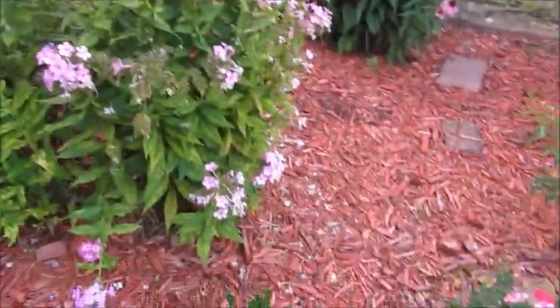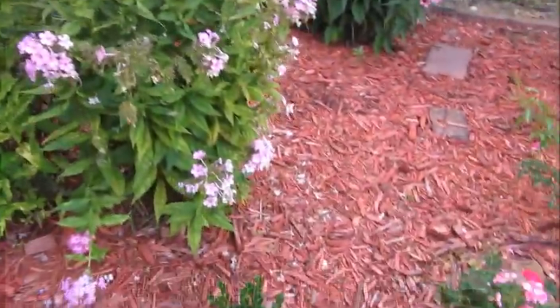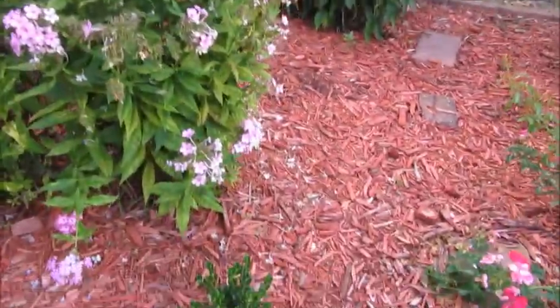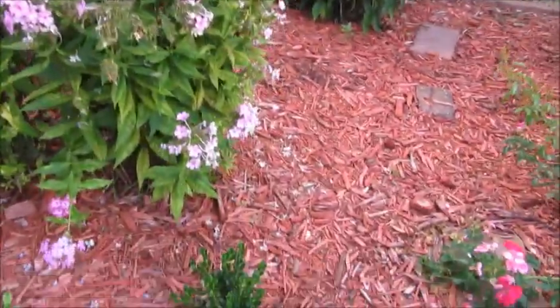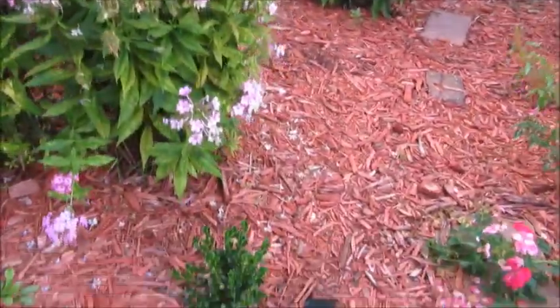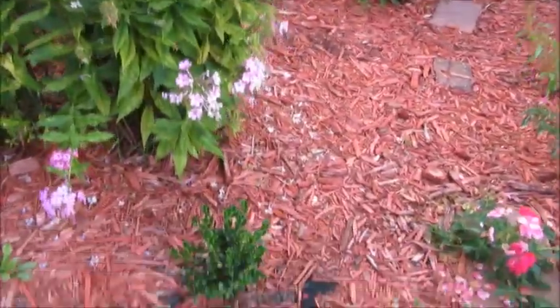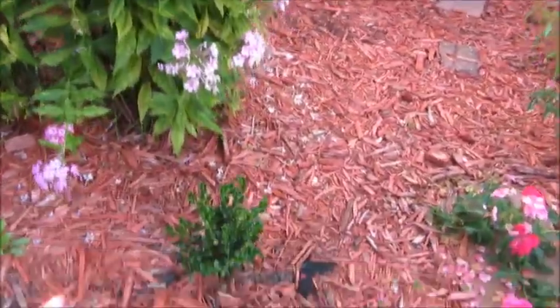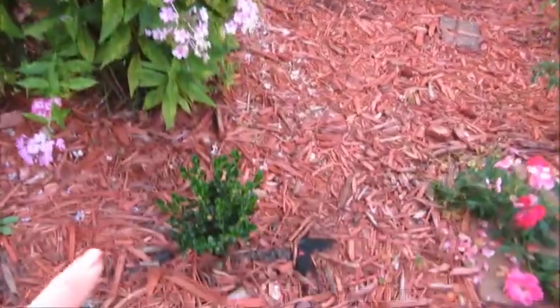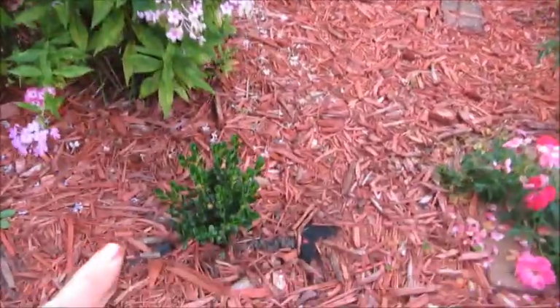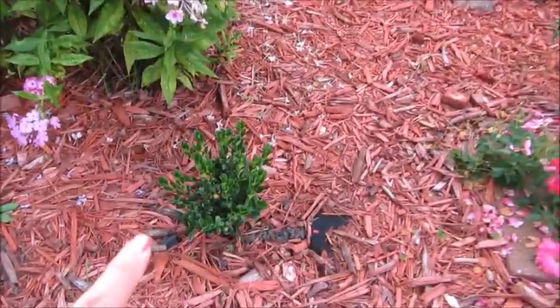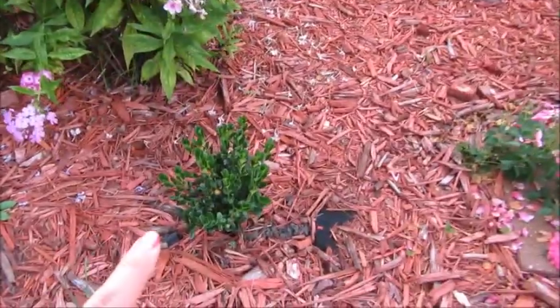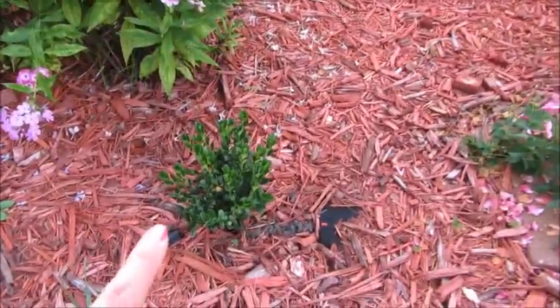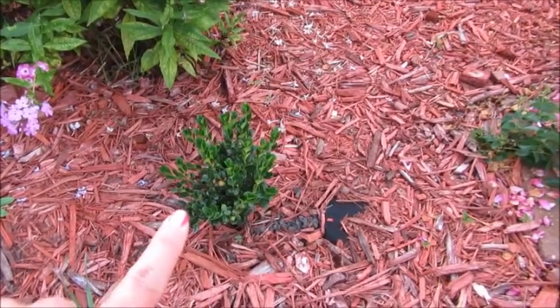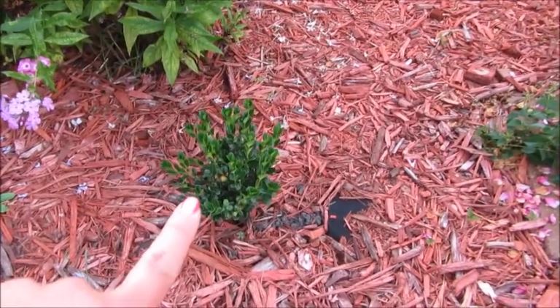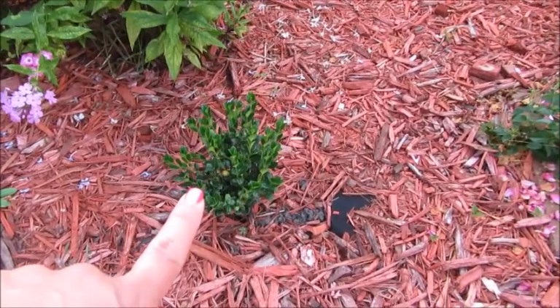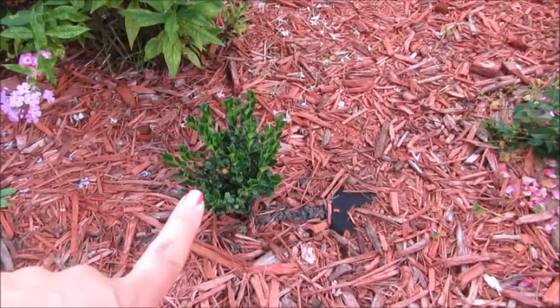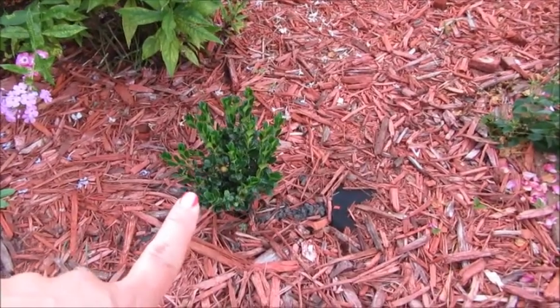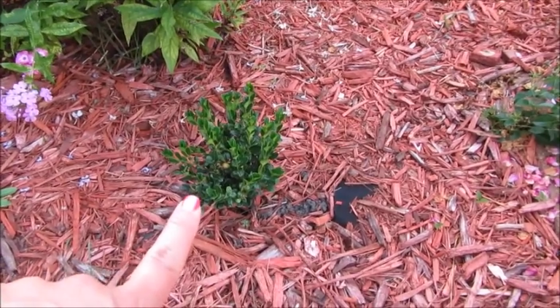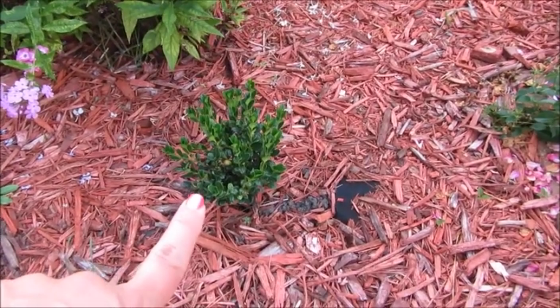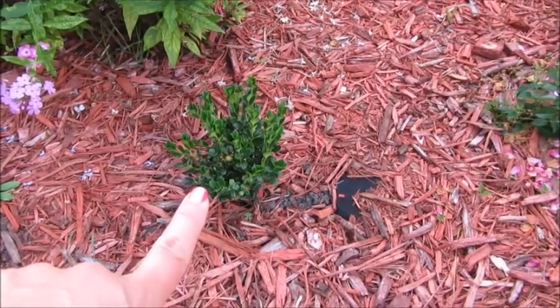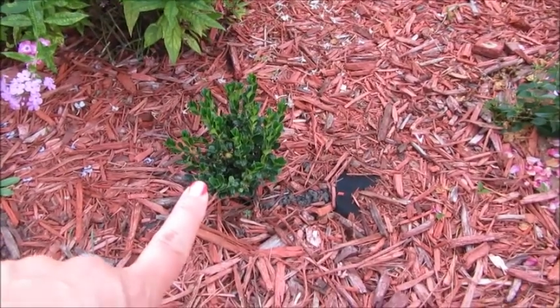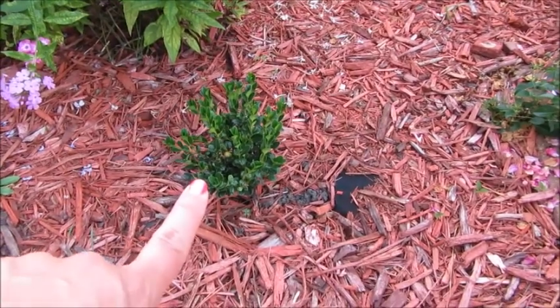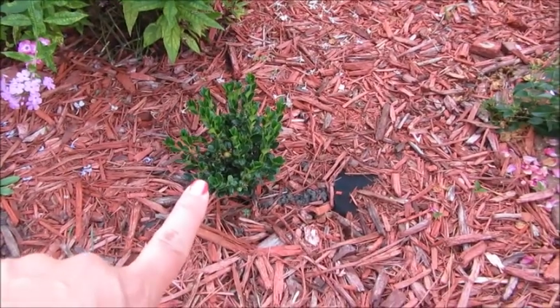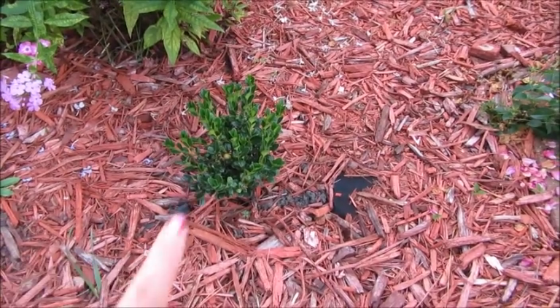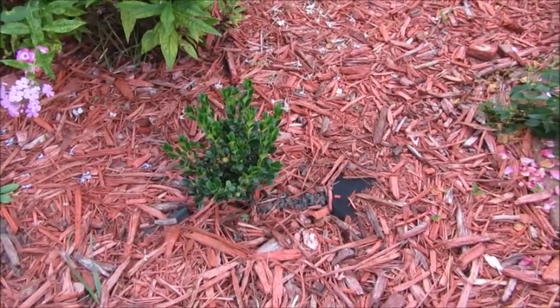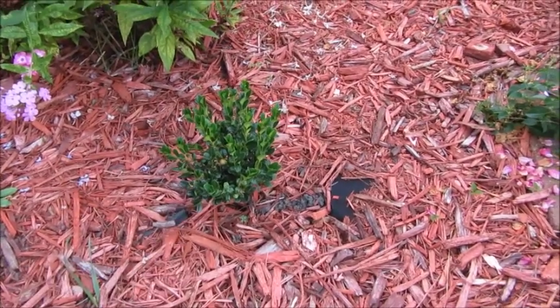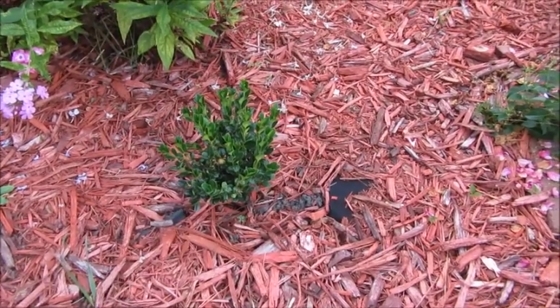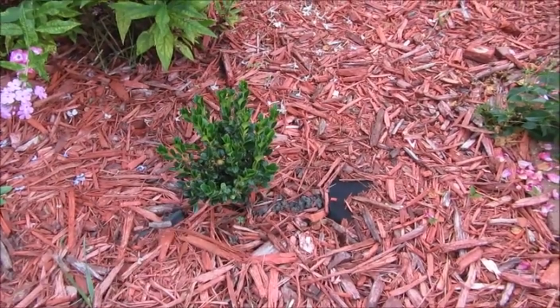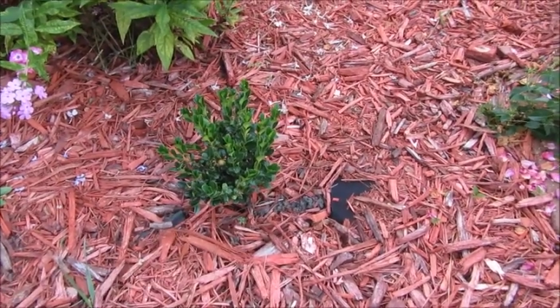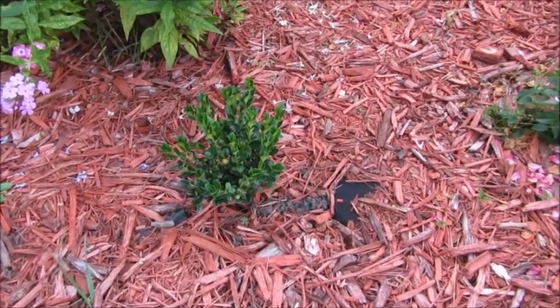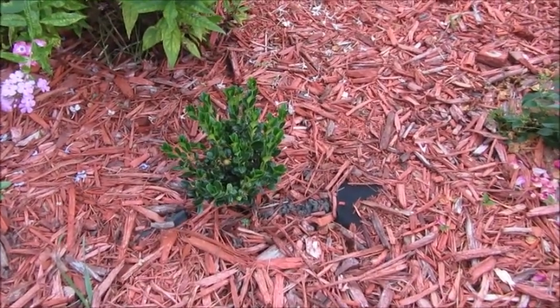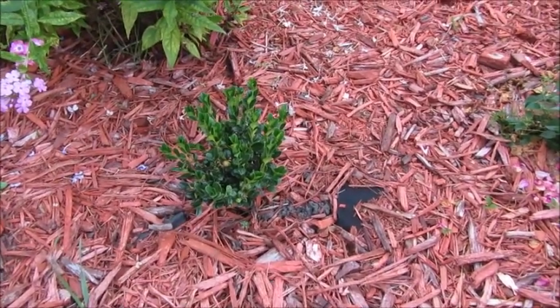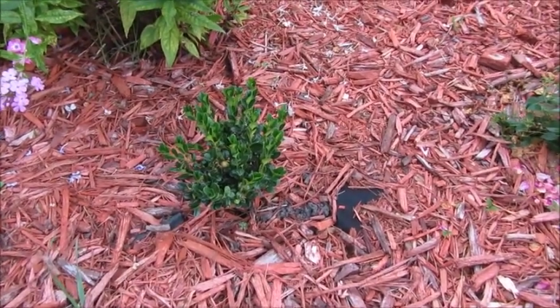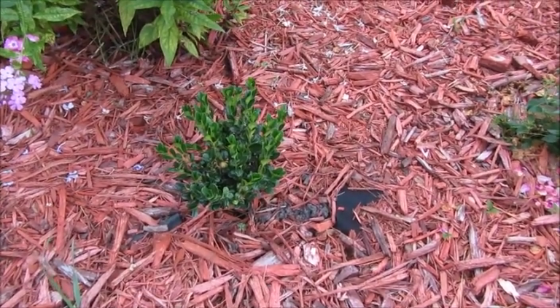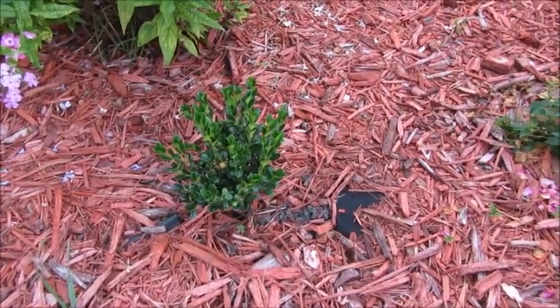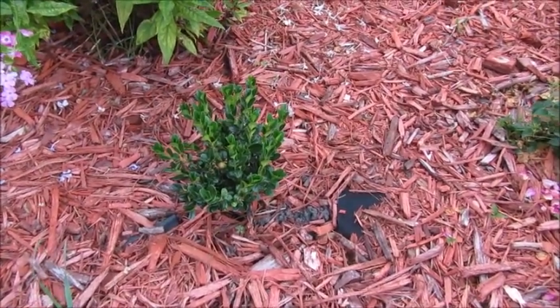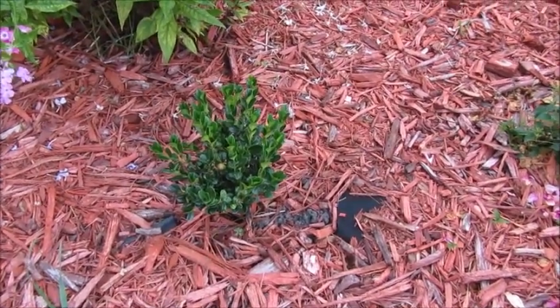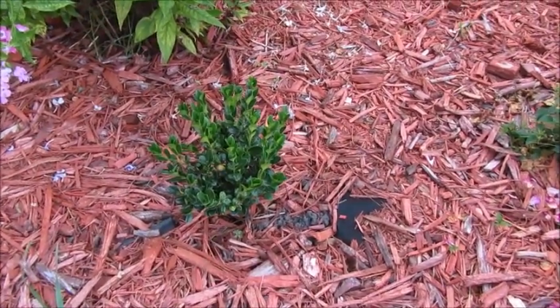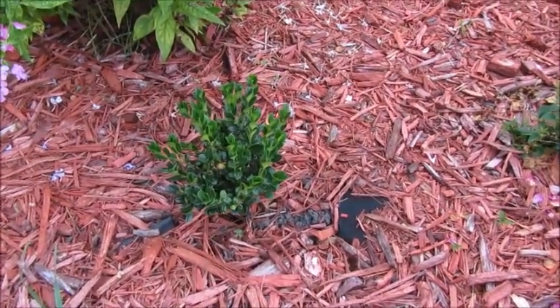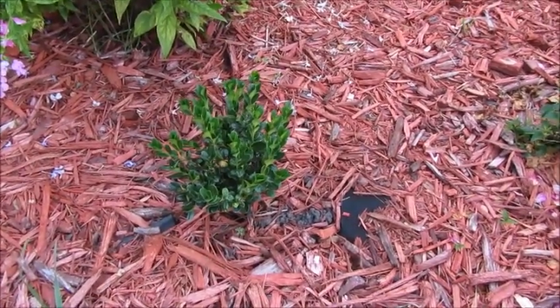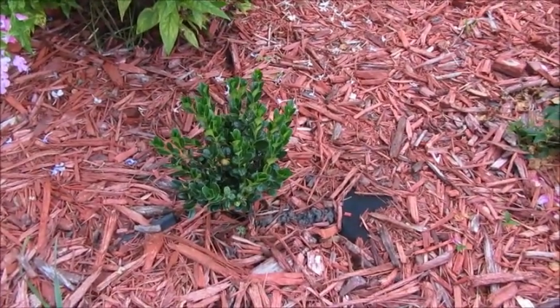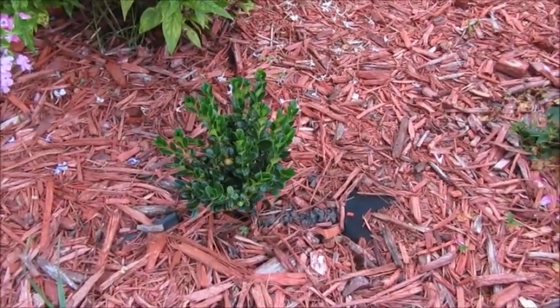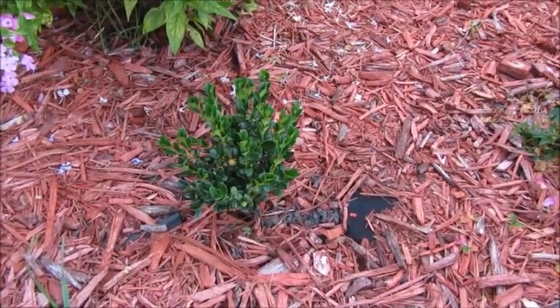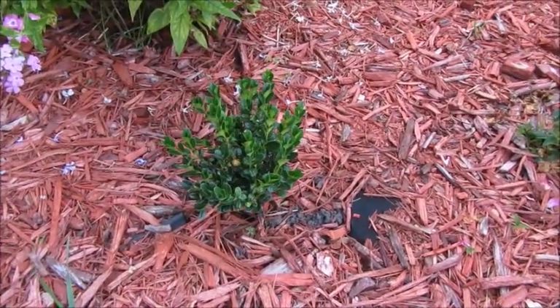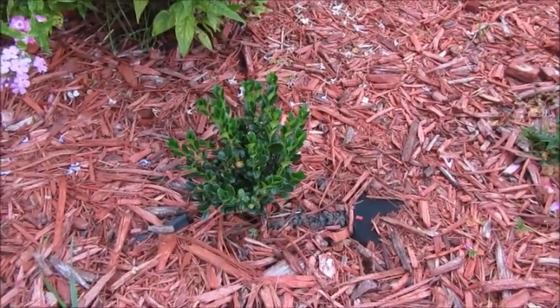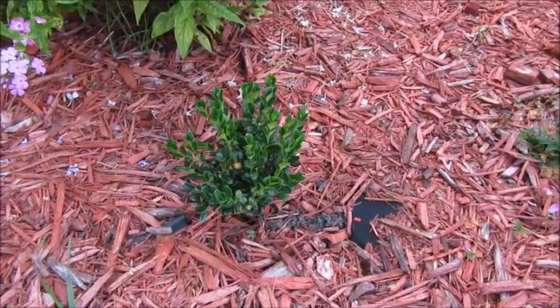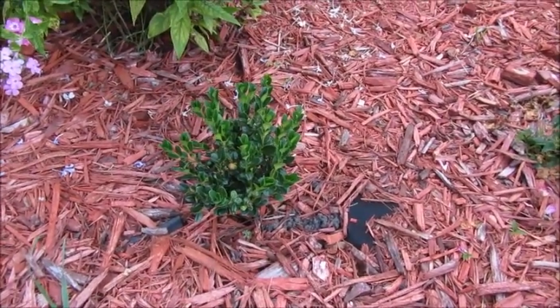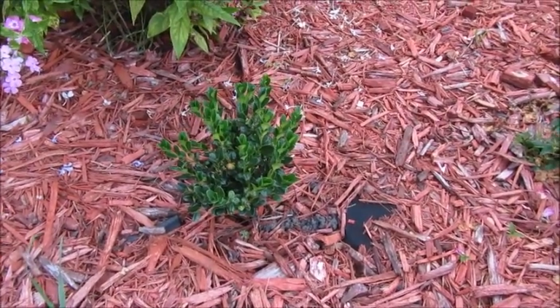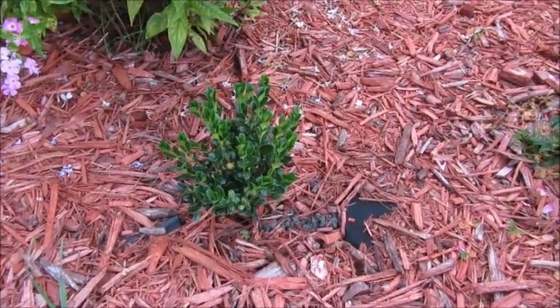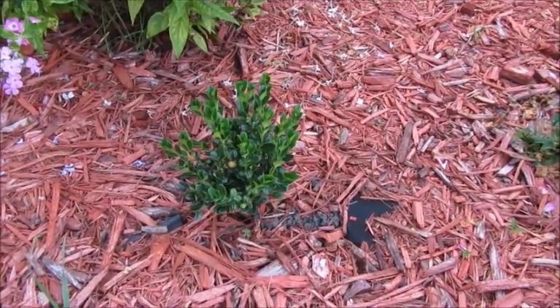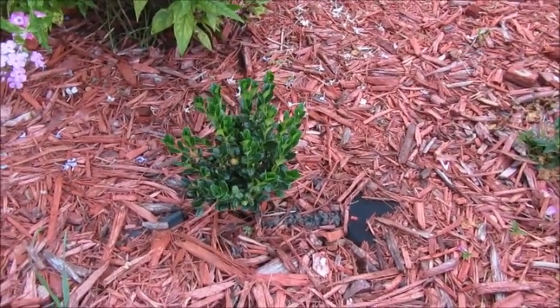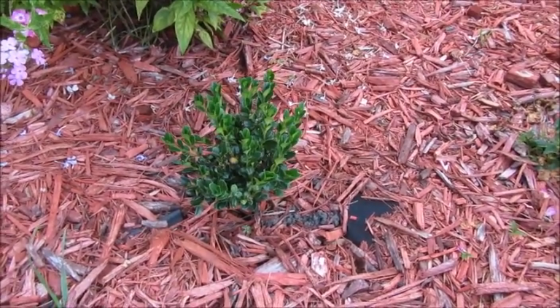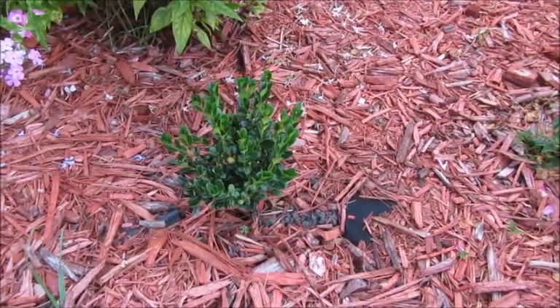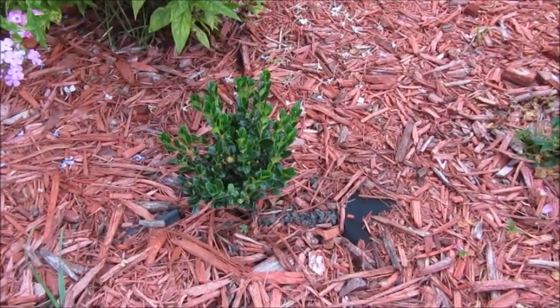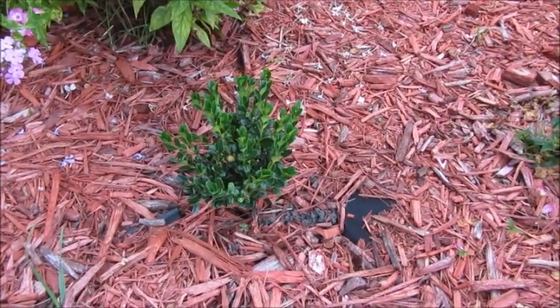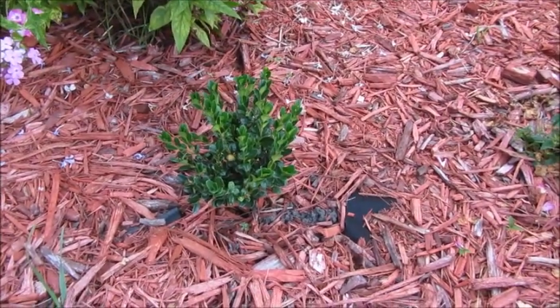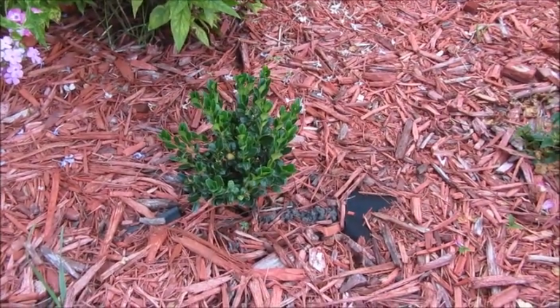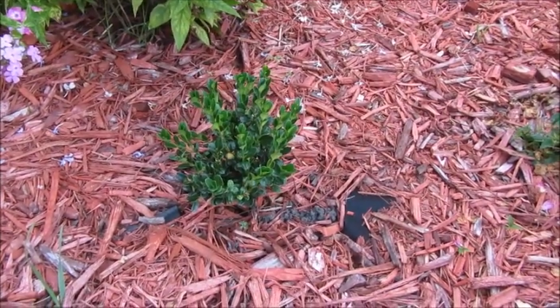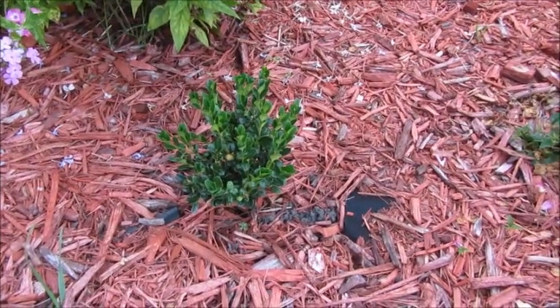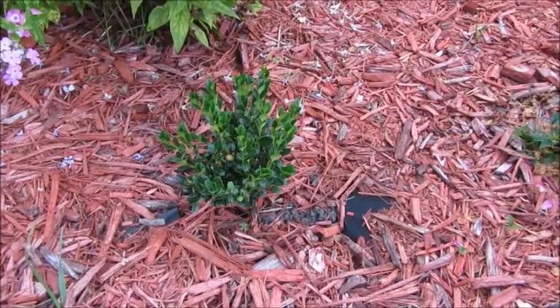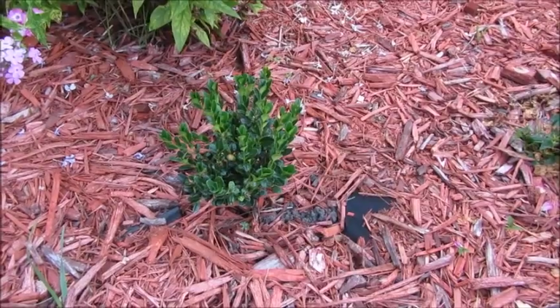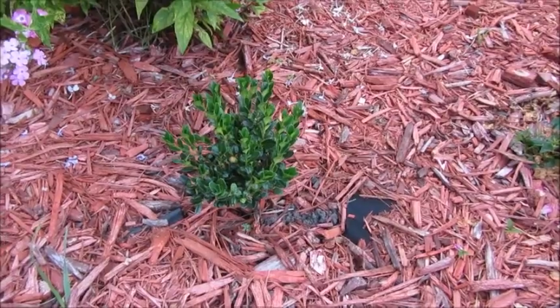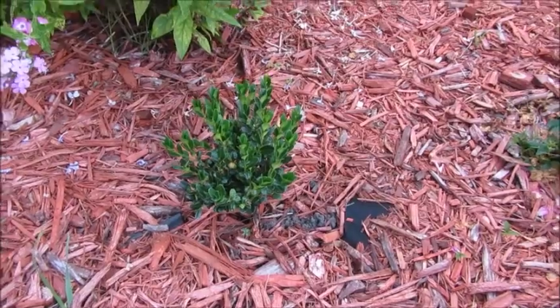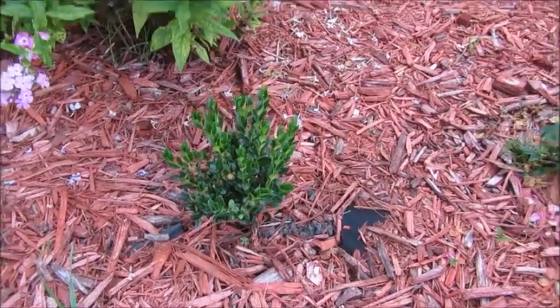And then this boxwood, and then this boxwood down here — something we planted this year. It's looking good but it's pretty tiny.